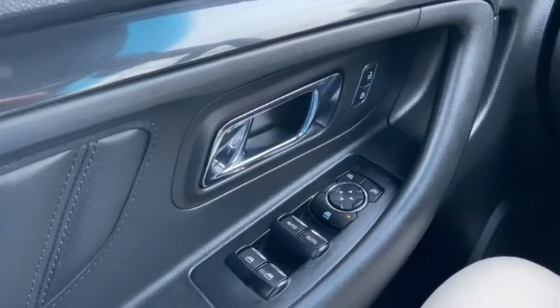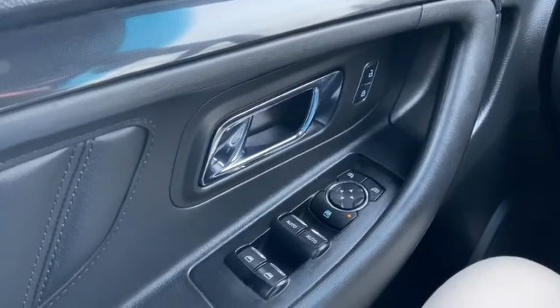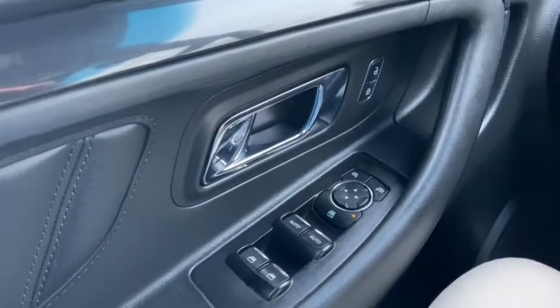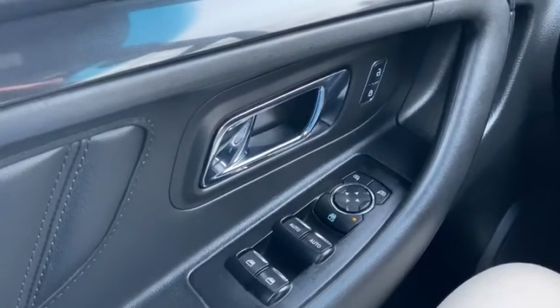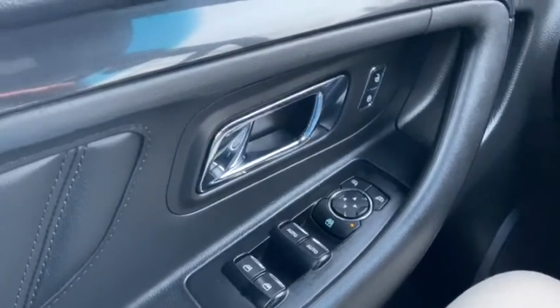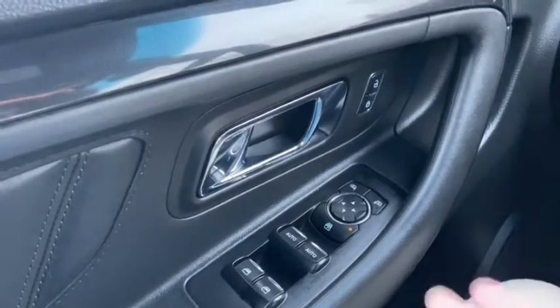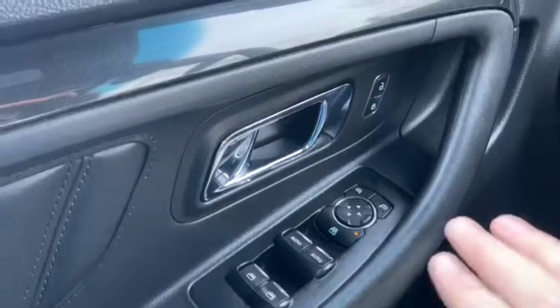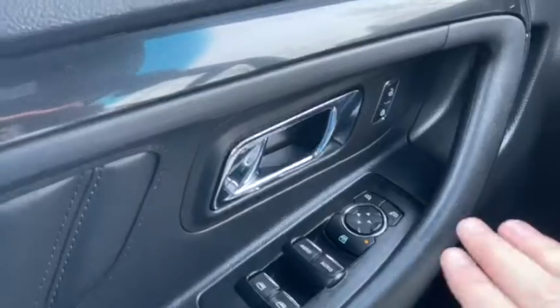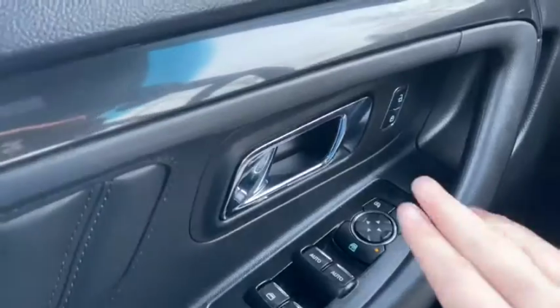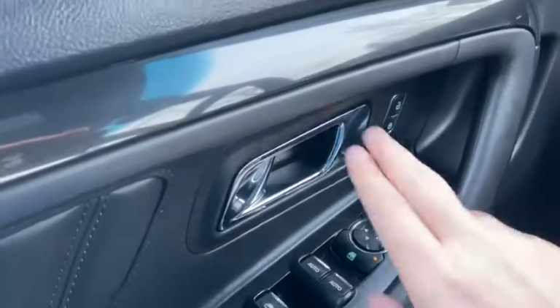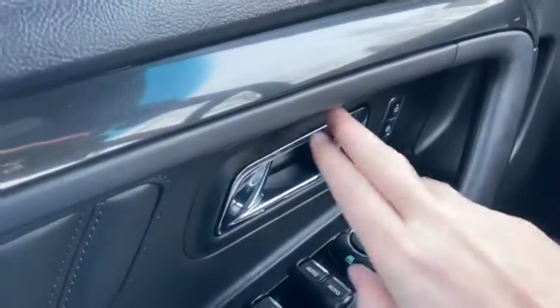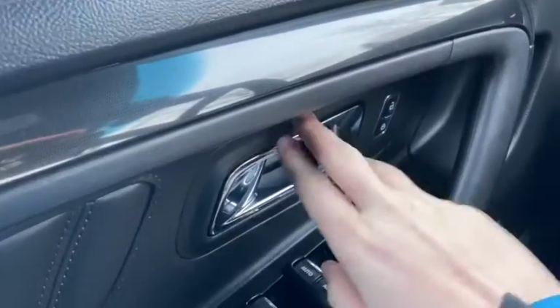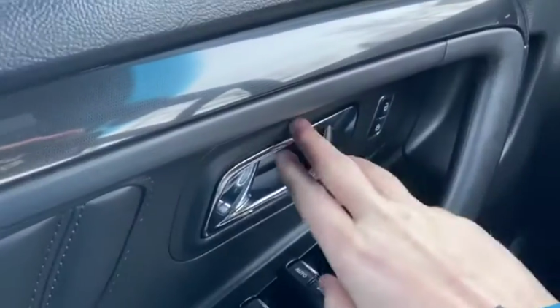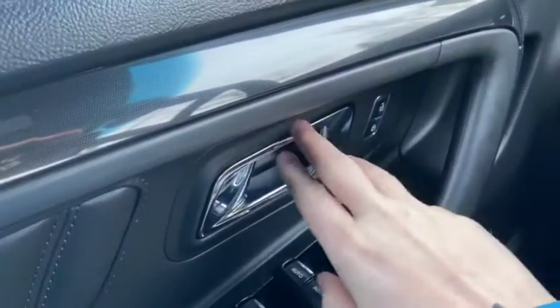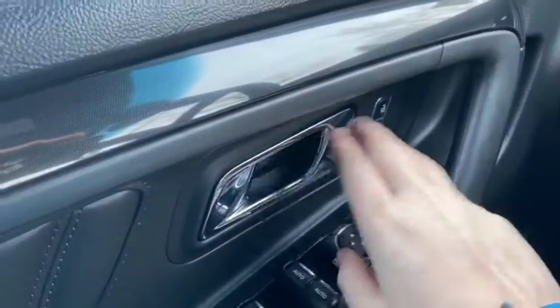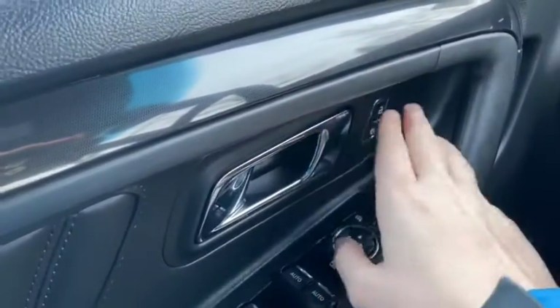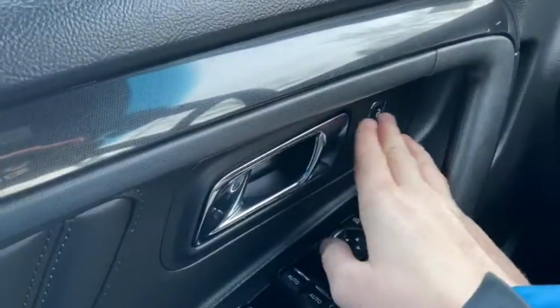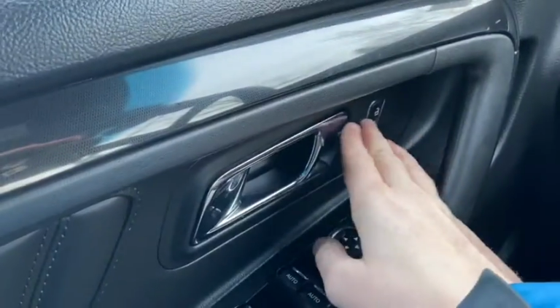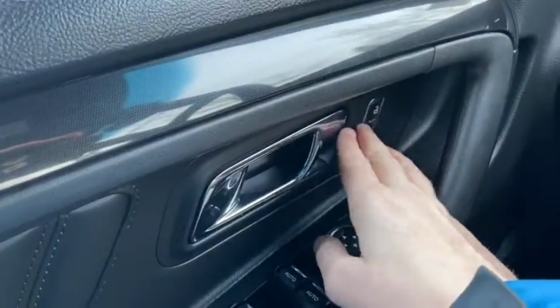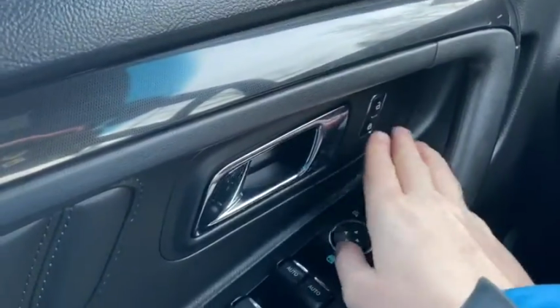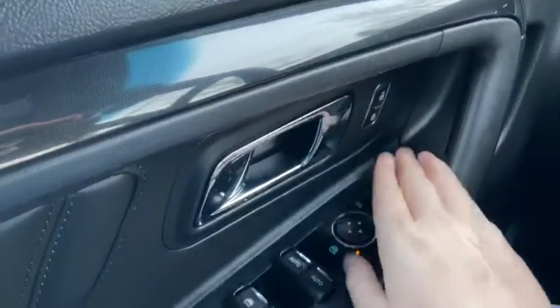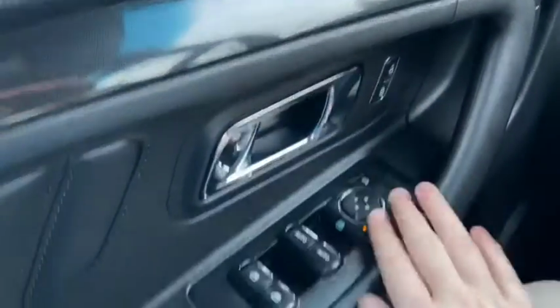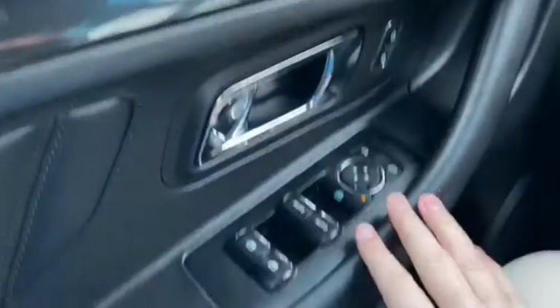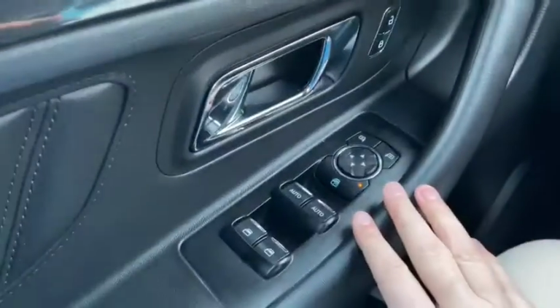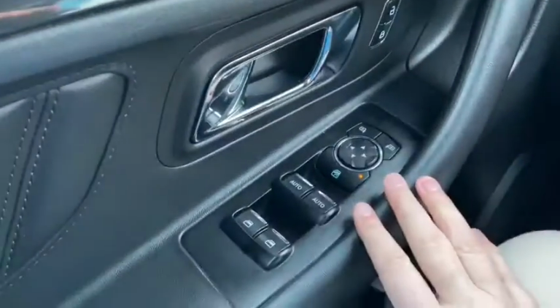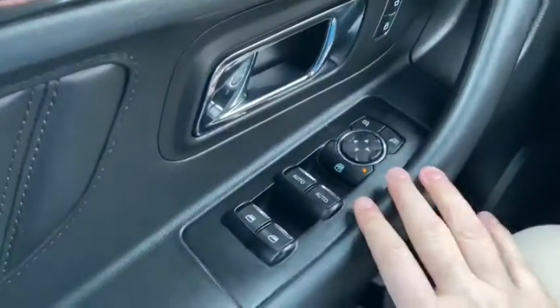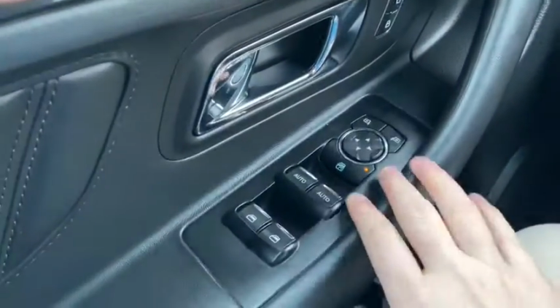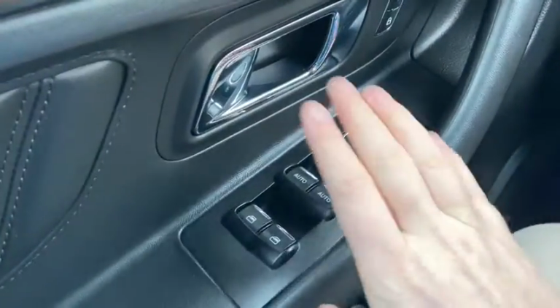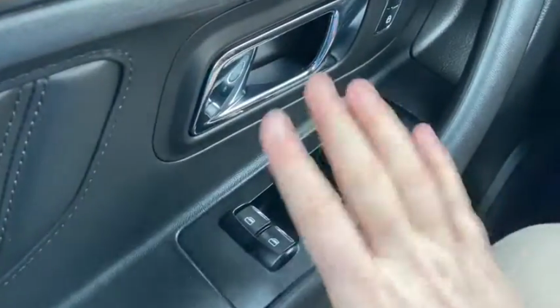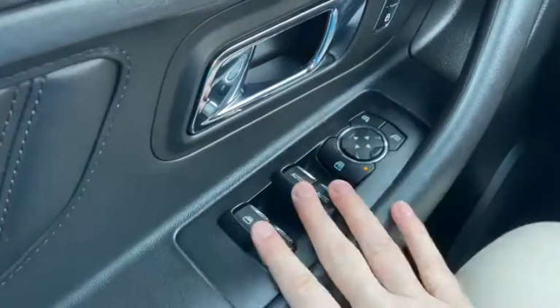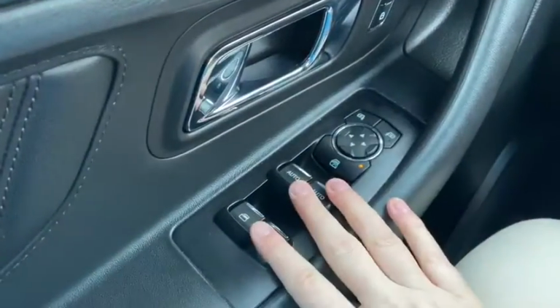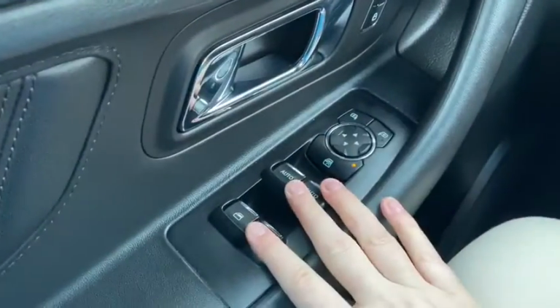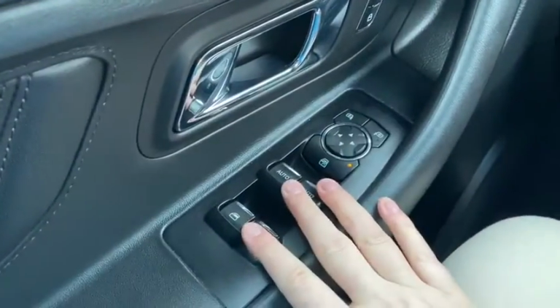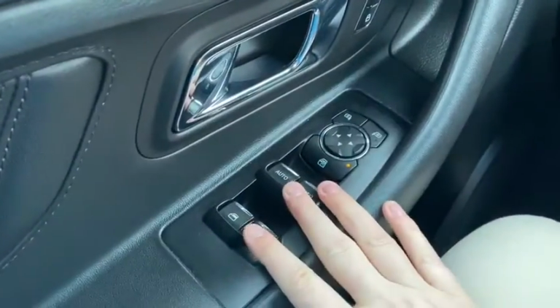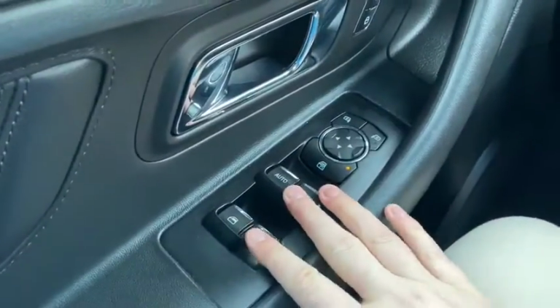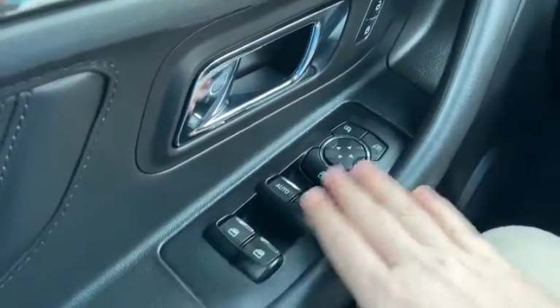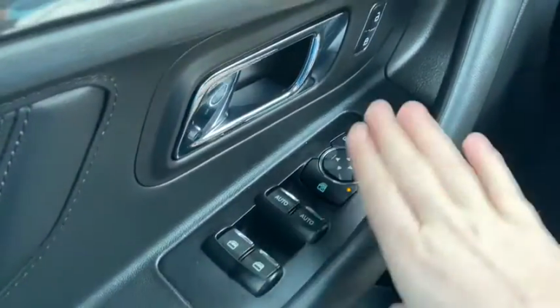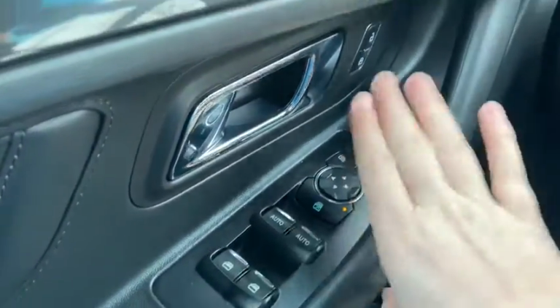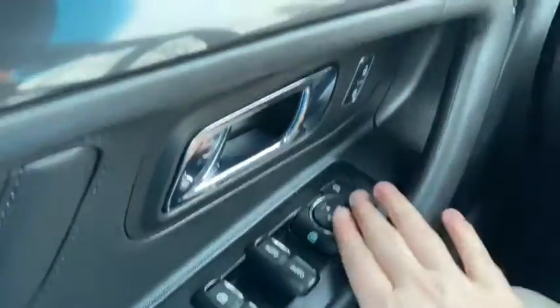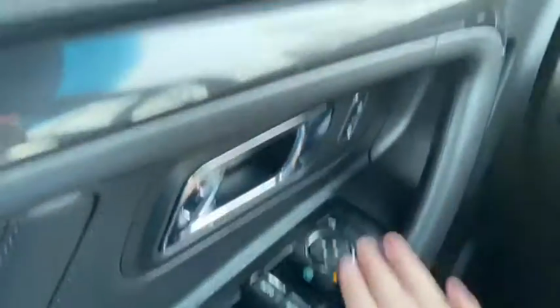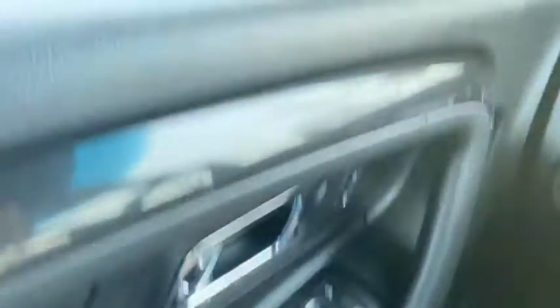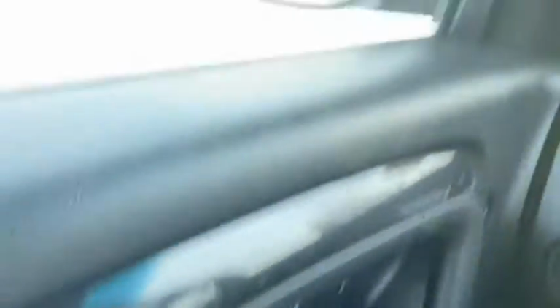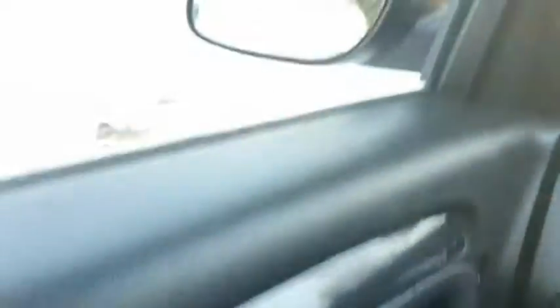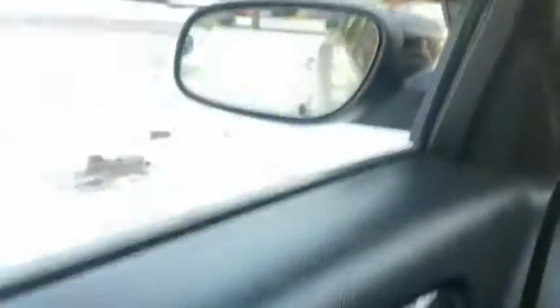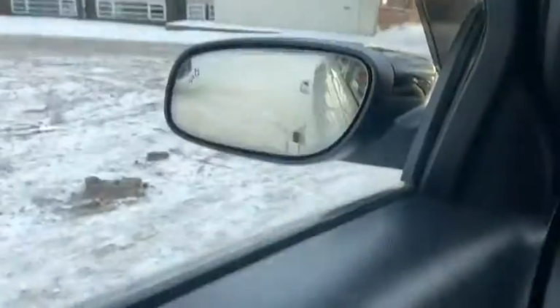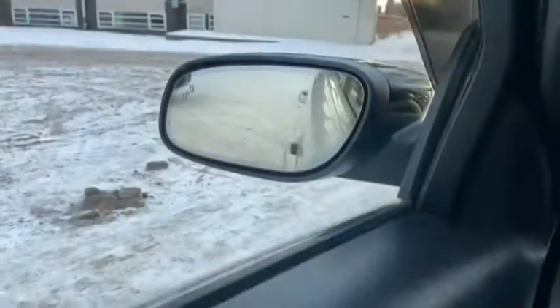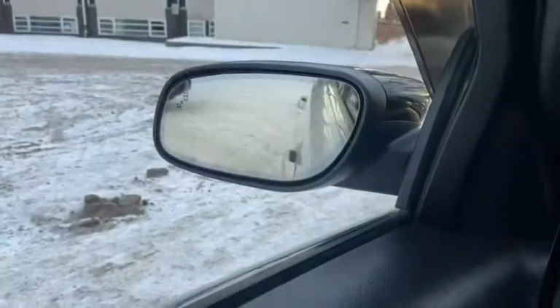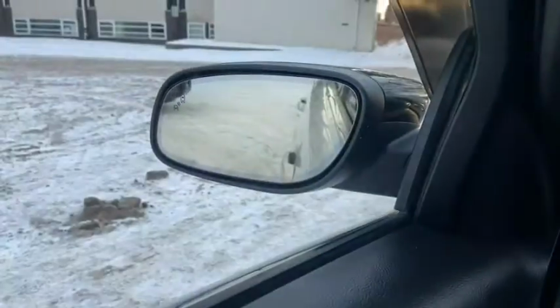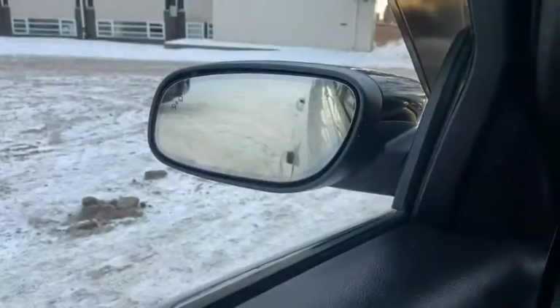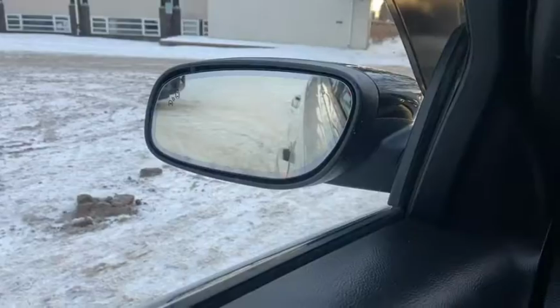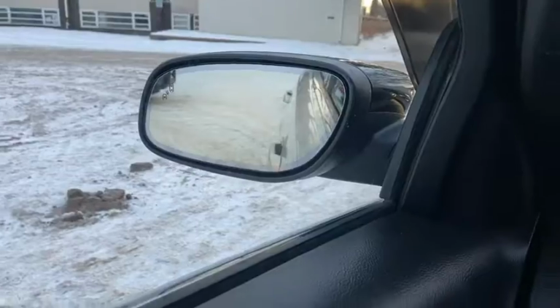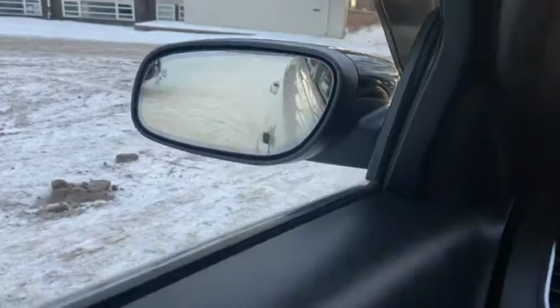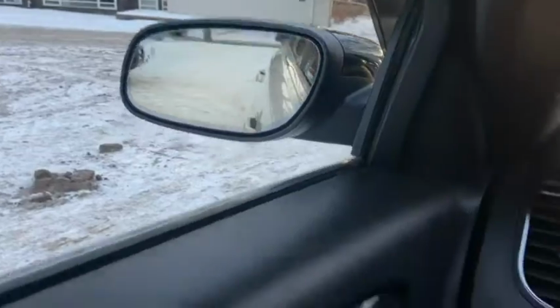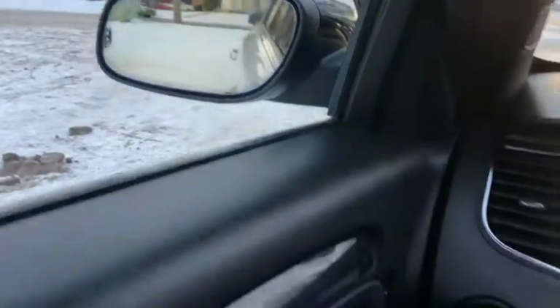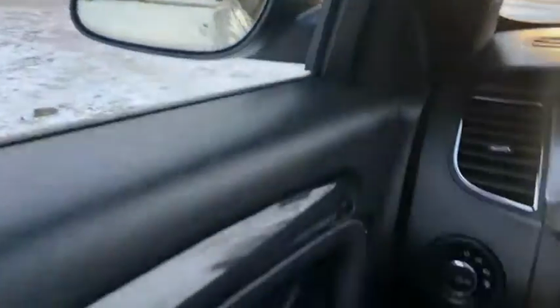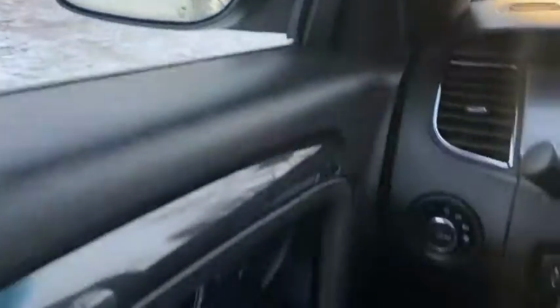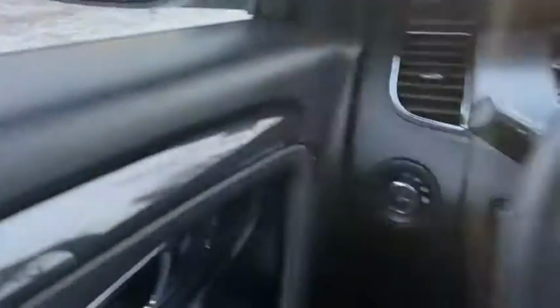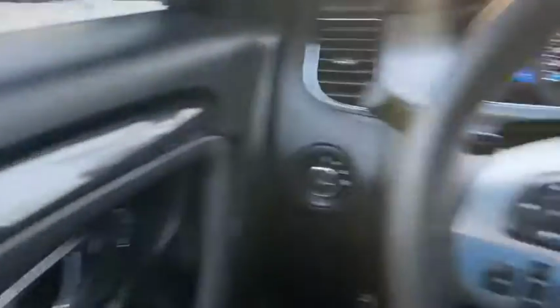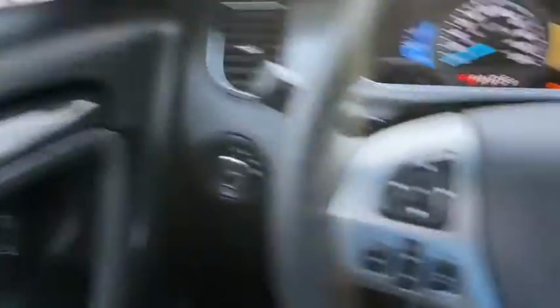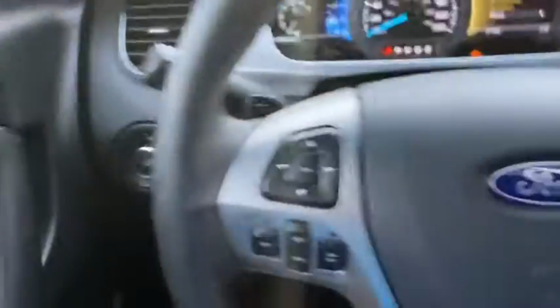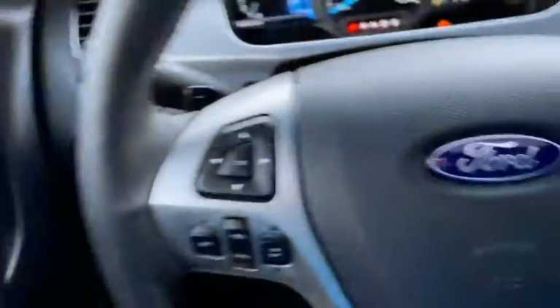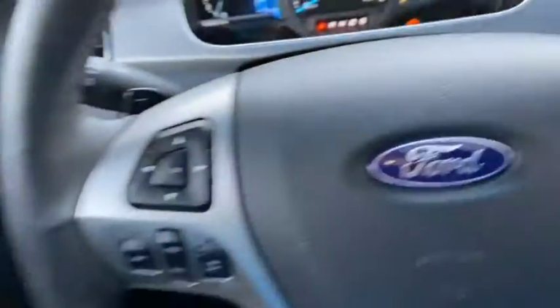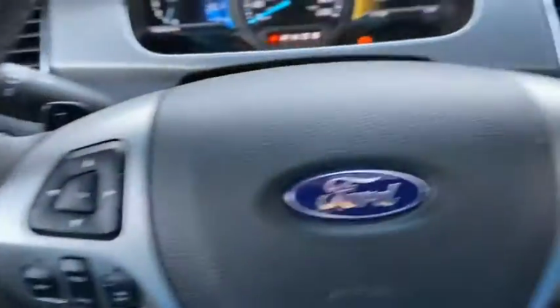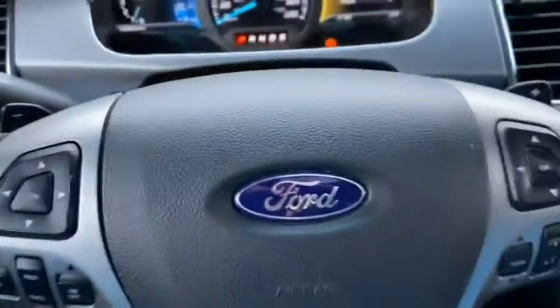Starting on the door panel you have your door latch here with your power locks. Down below we have our power windows as well as our power mirrors, which are heated and equipped with blind spot monitoring.